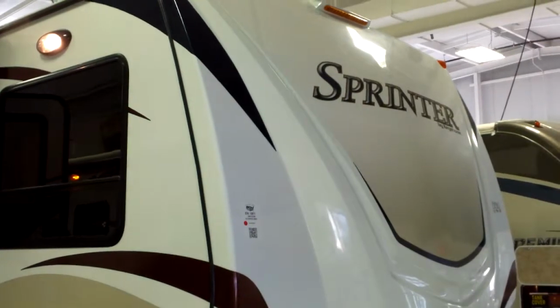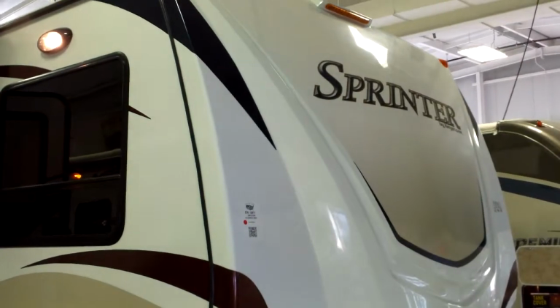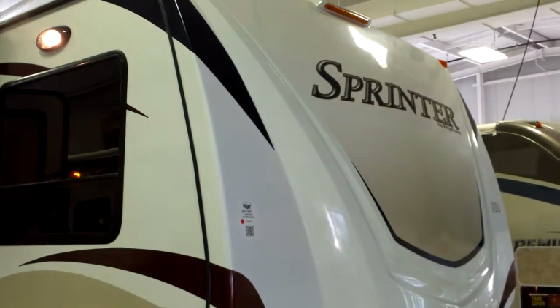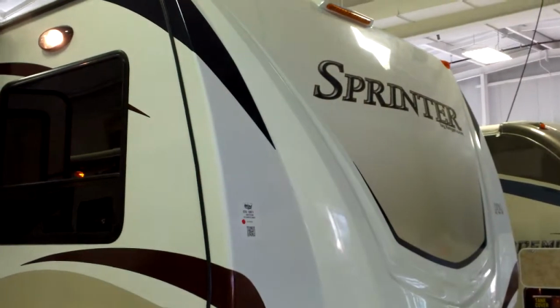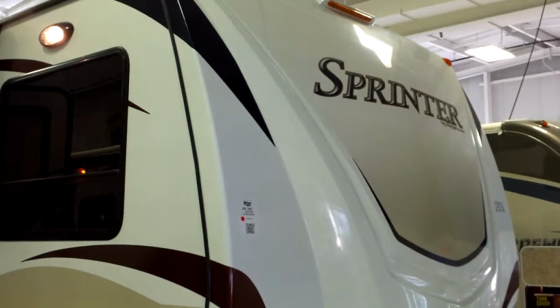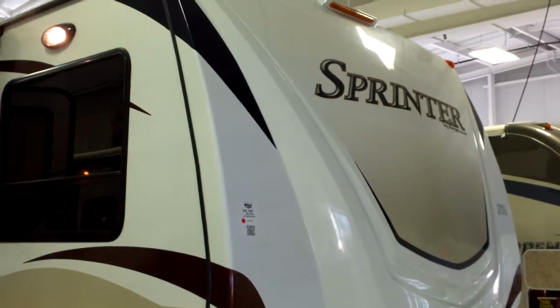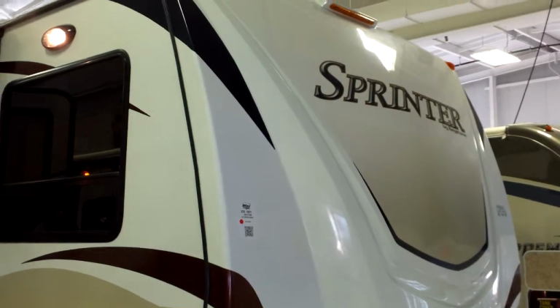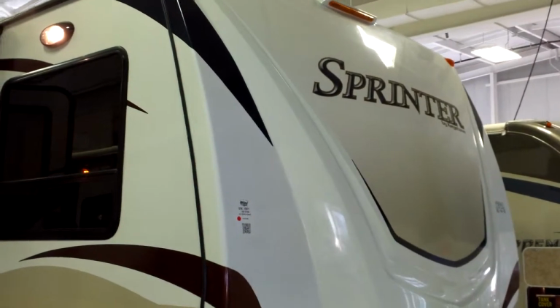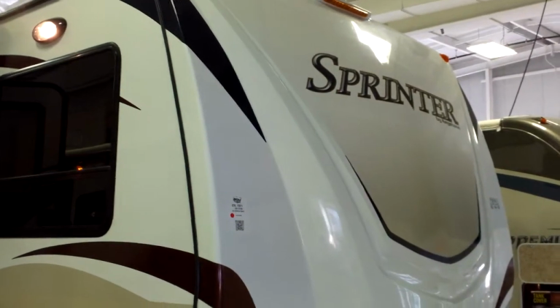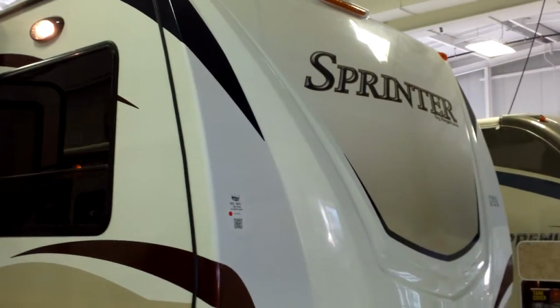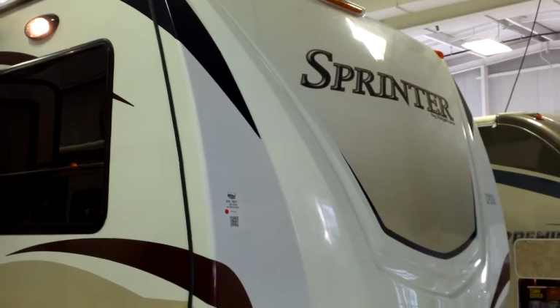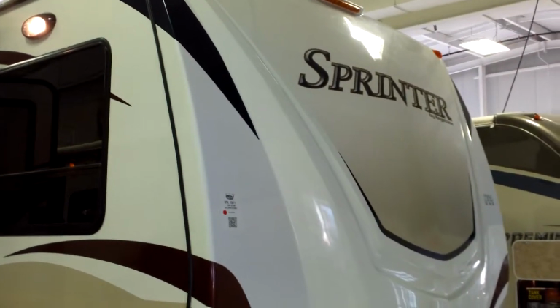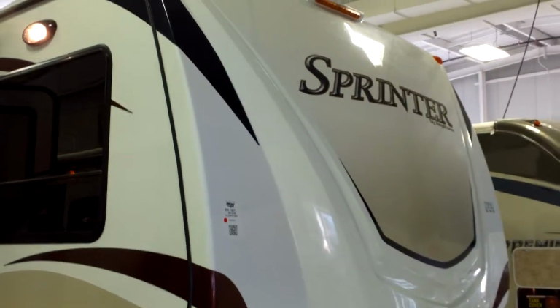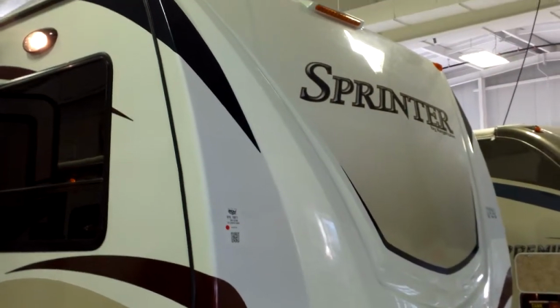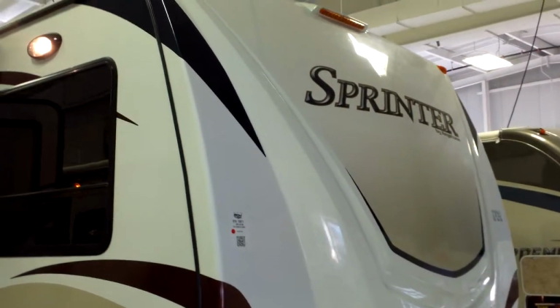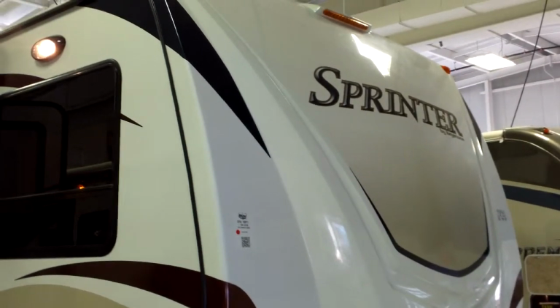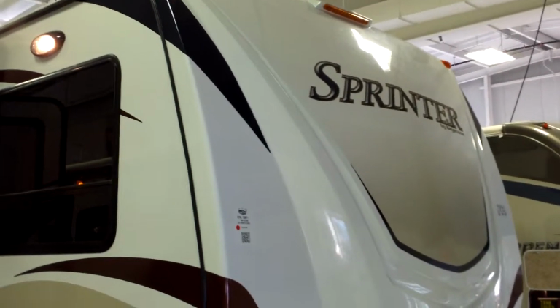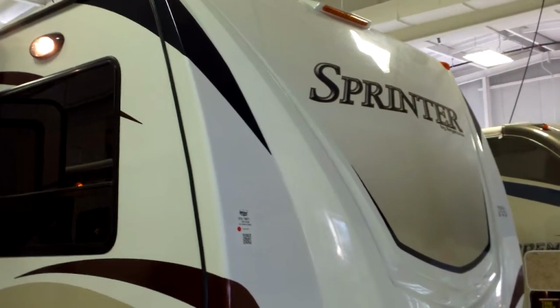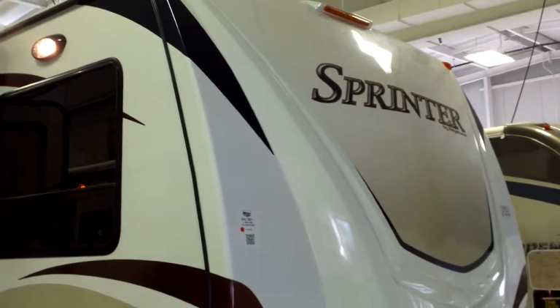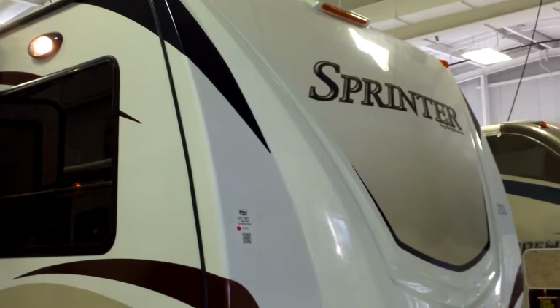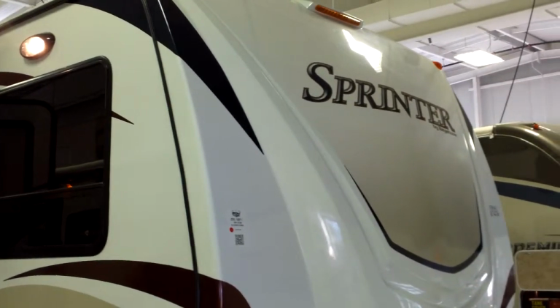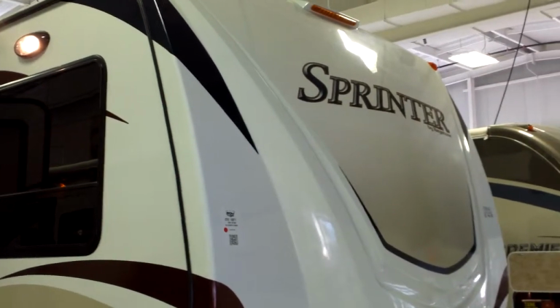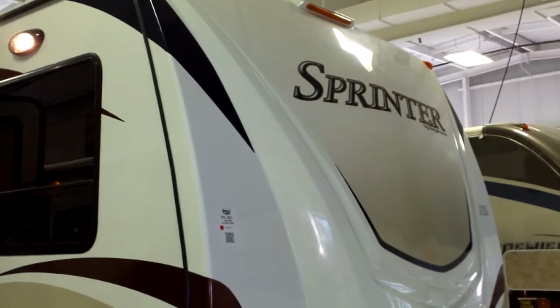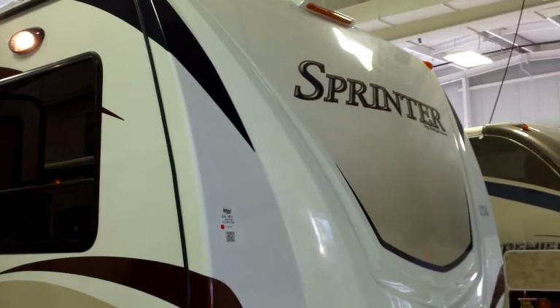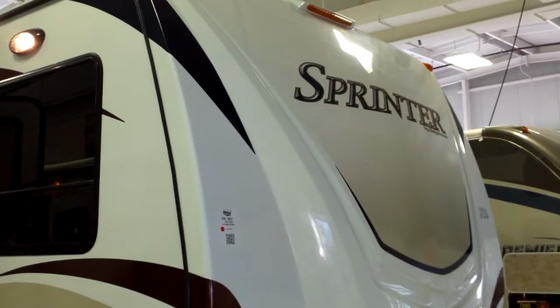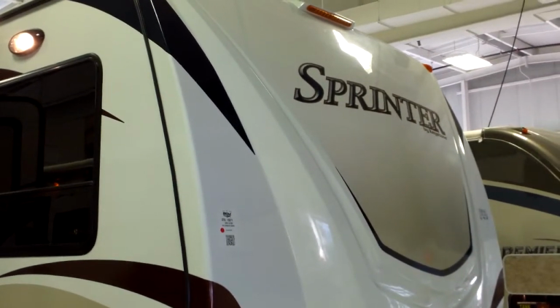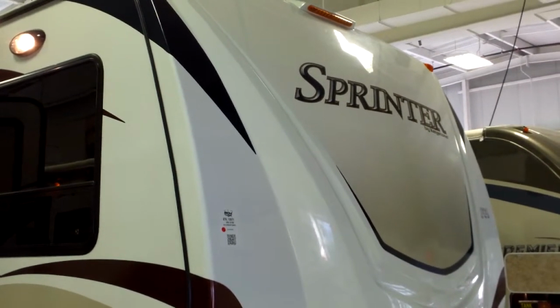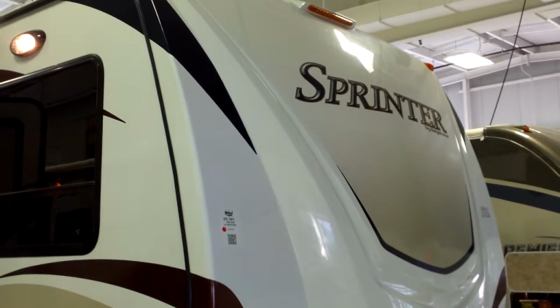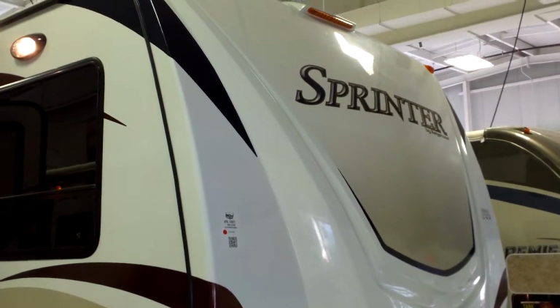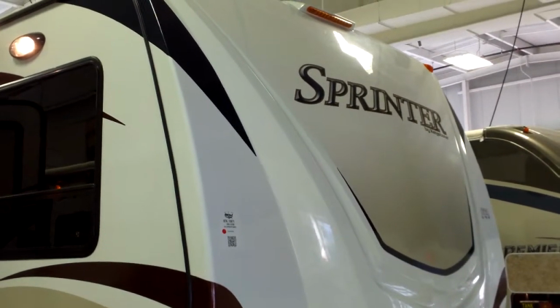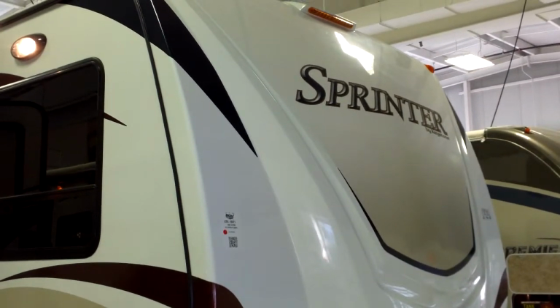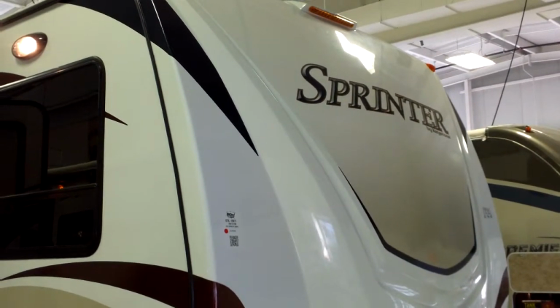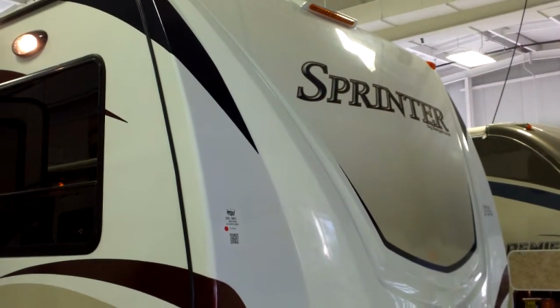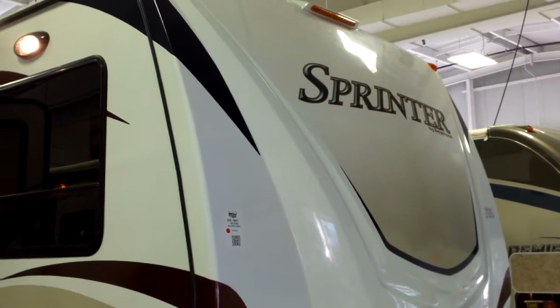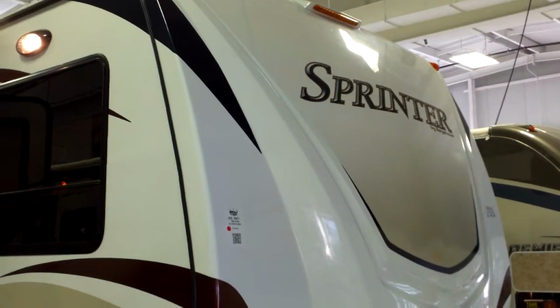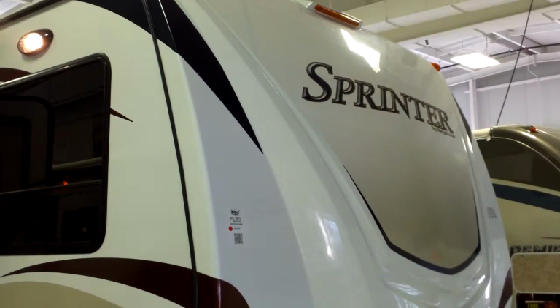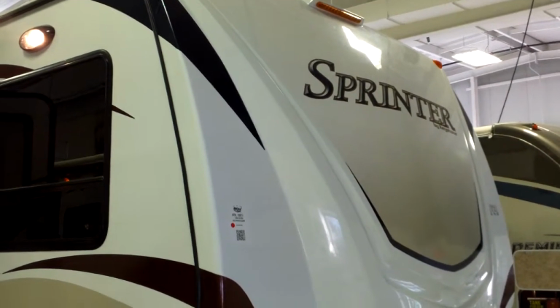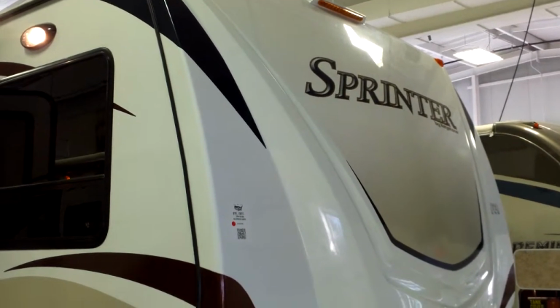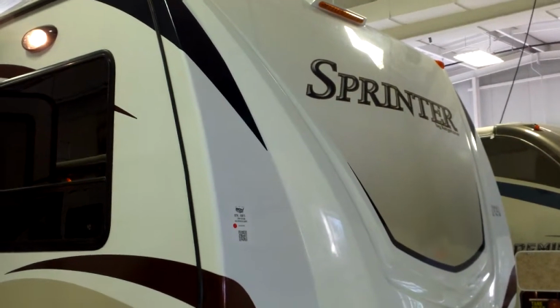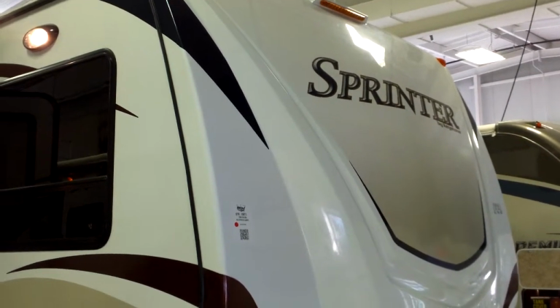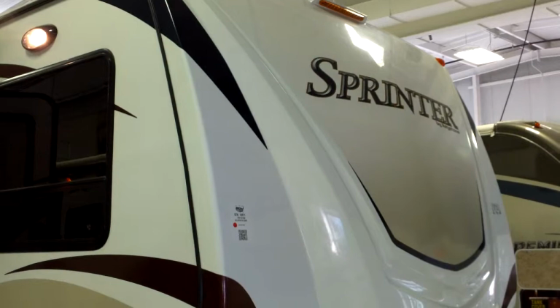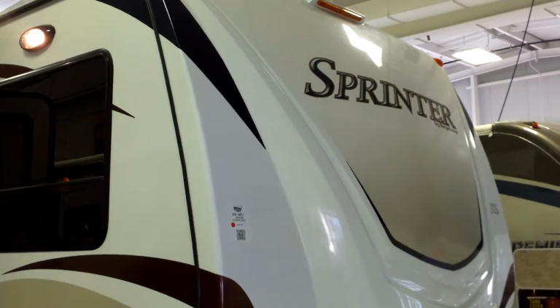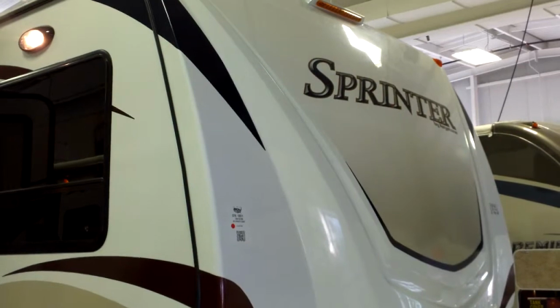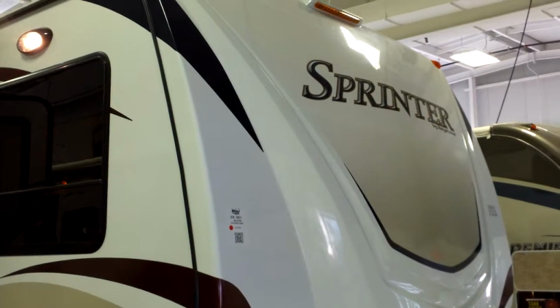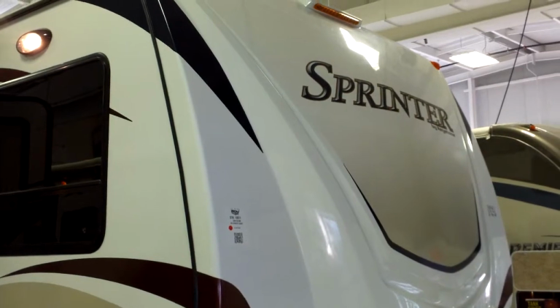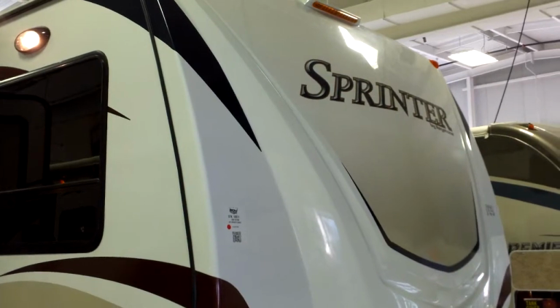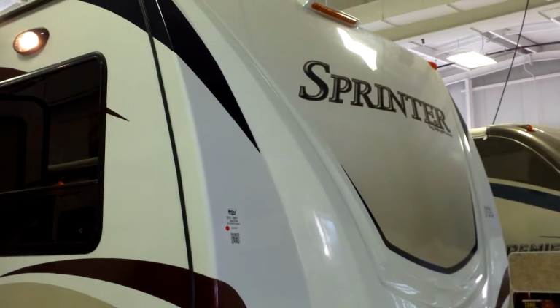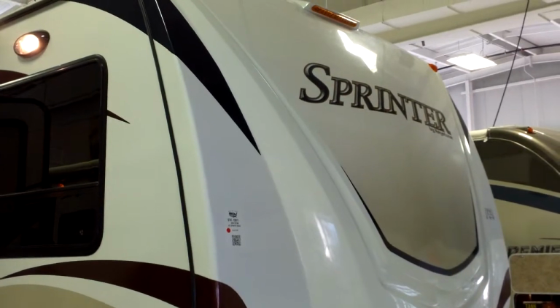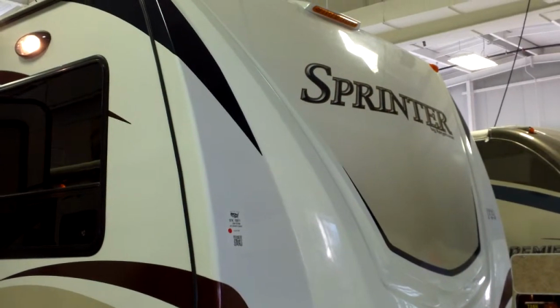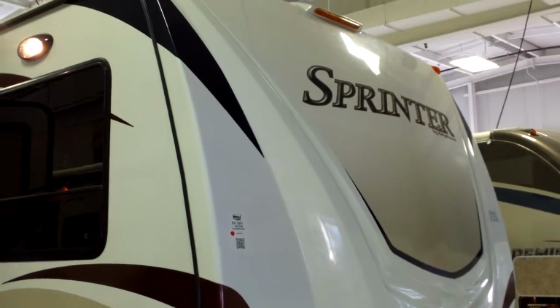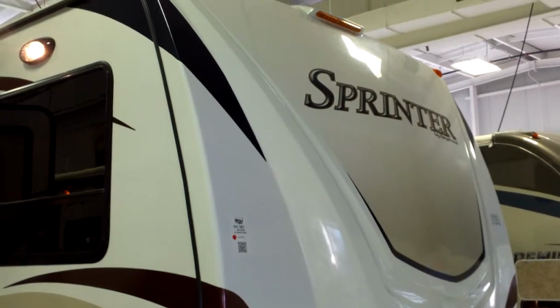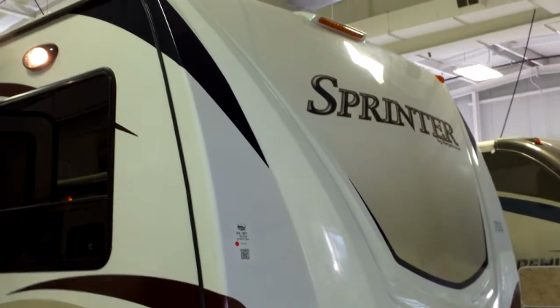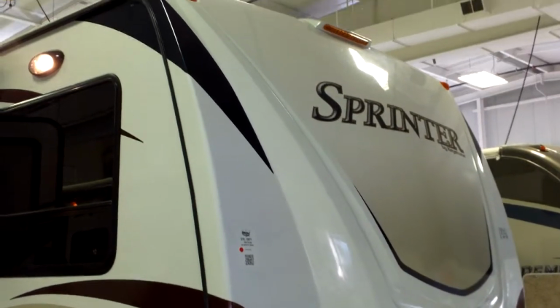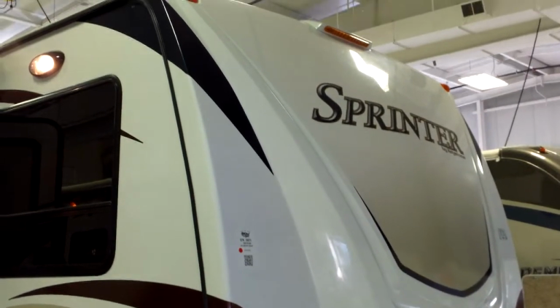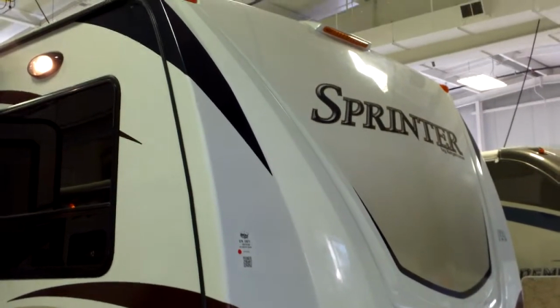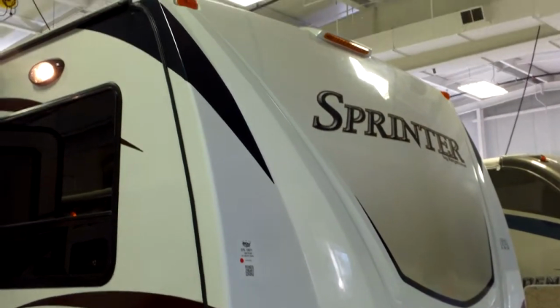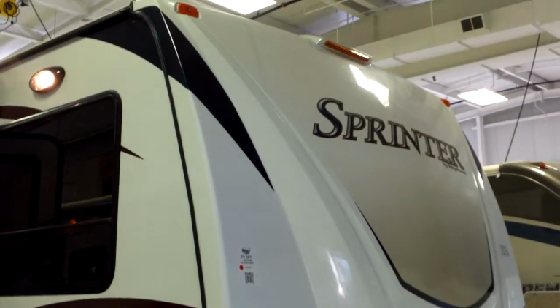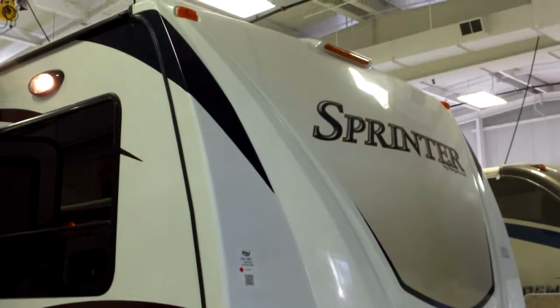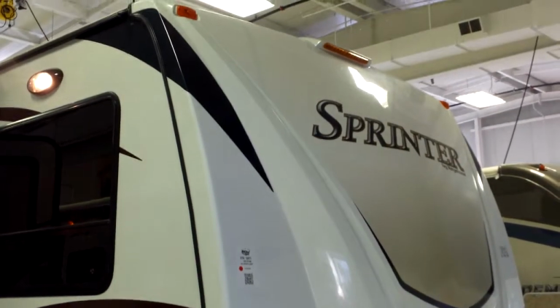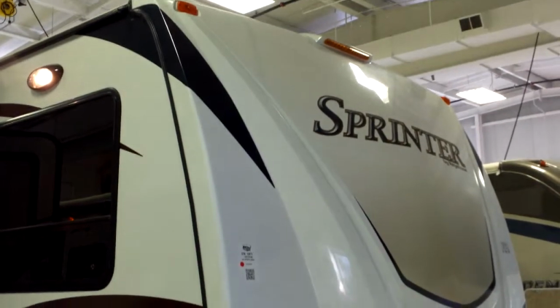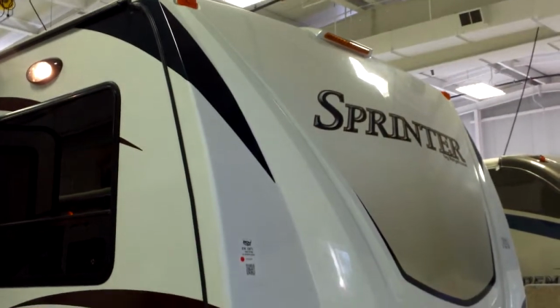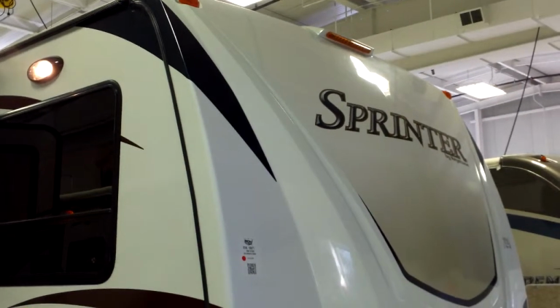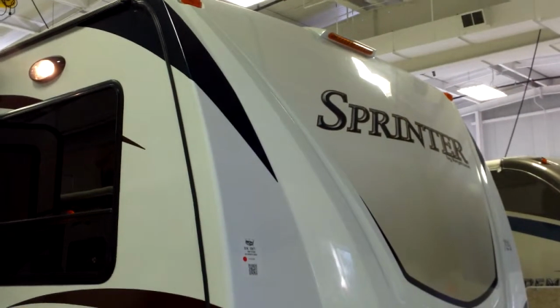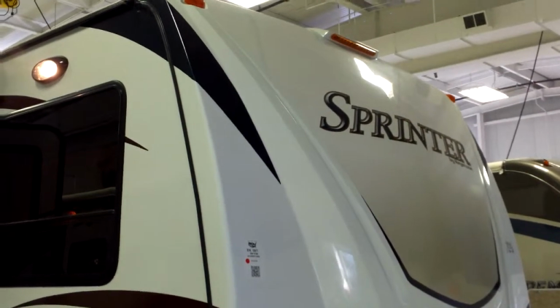Hey guys, Nick Campbell here at Pete's RV again today. We're outside the 300 bunkhouse Sprinter here, the 15th anniversary edition.